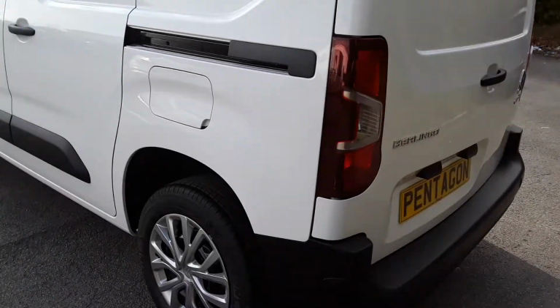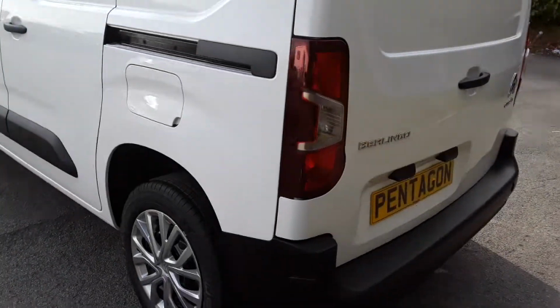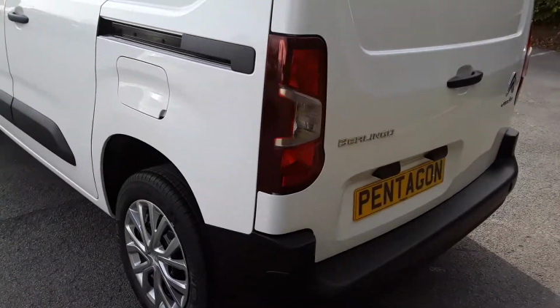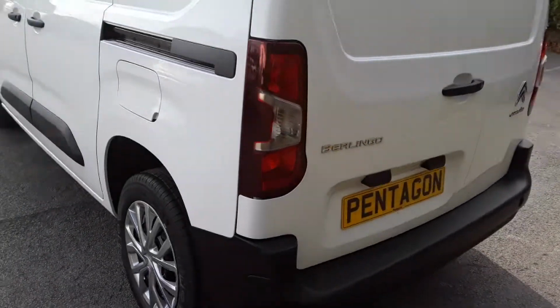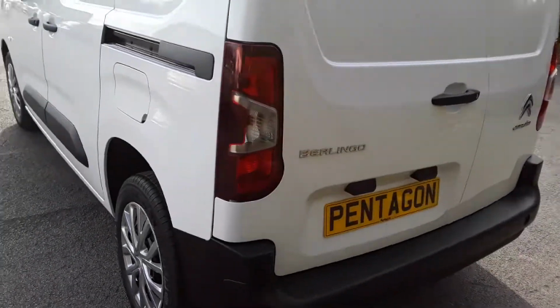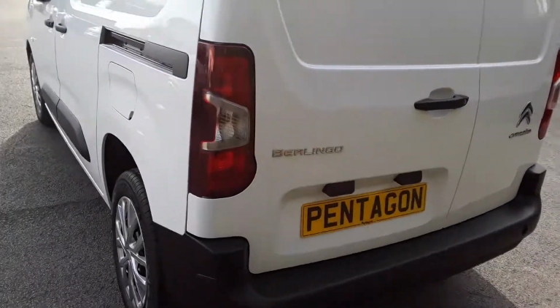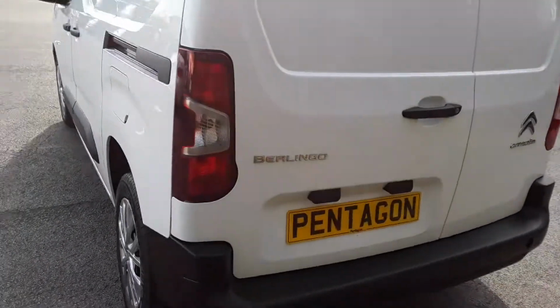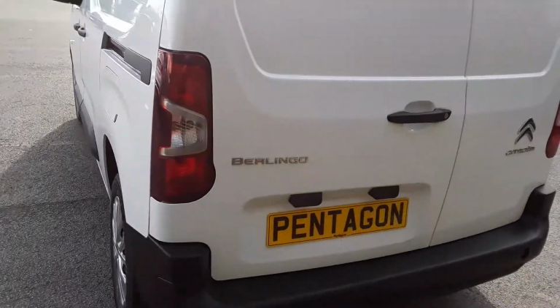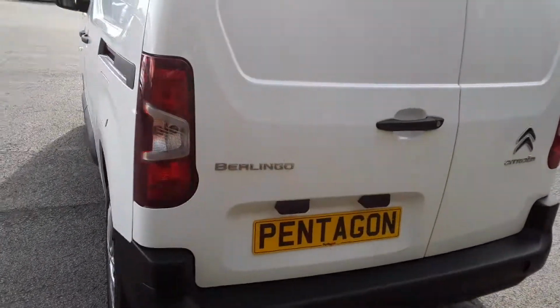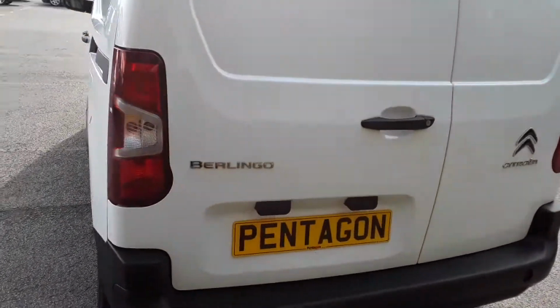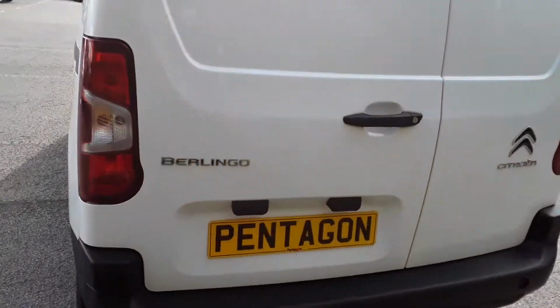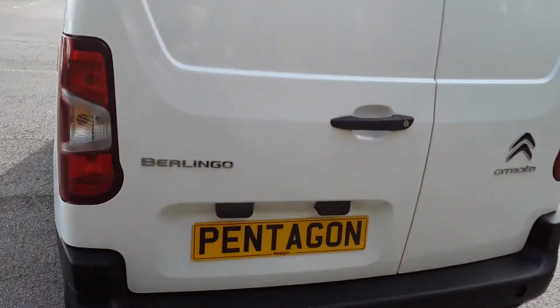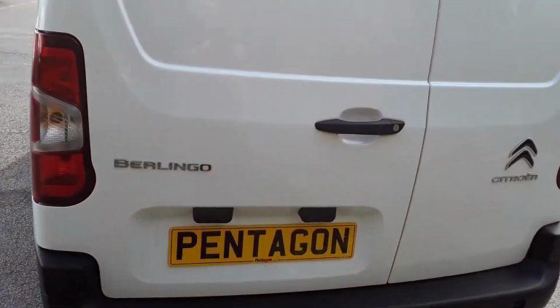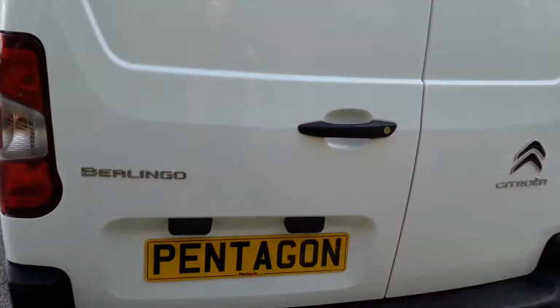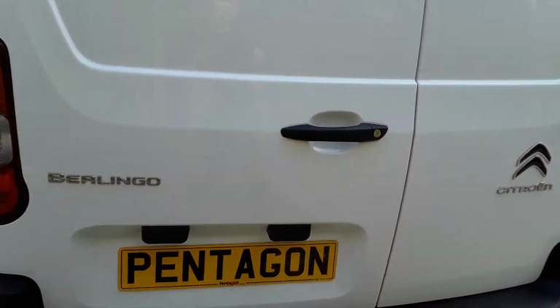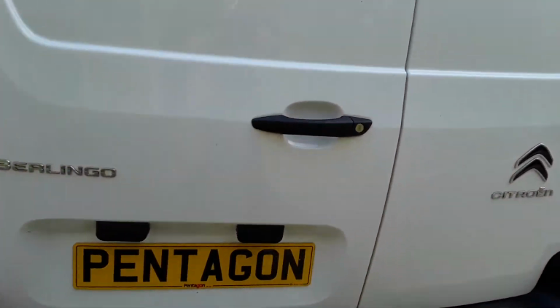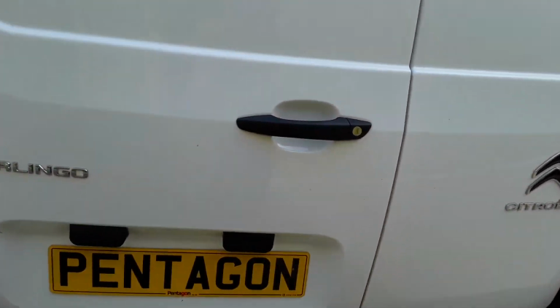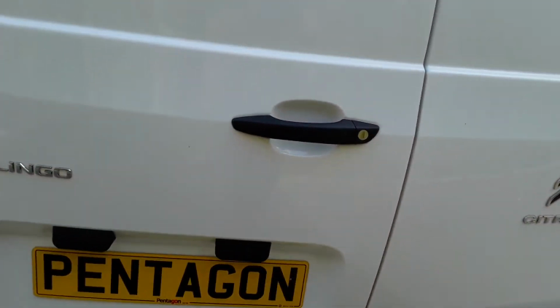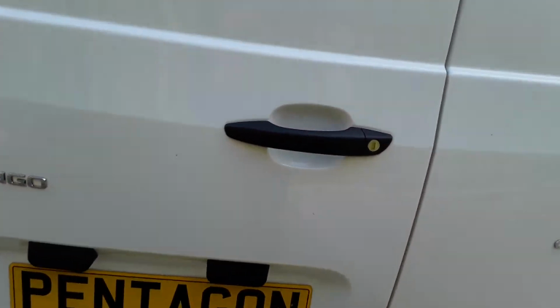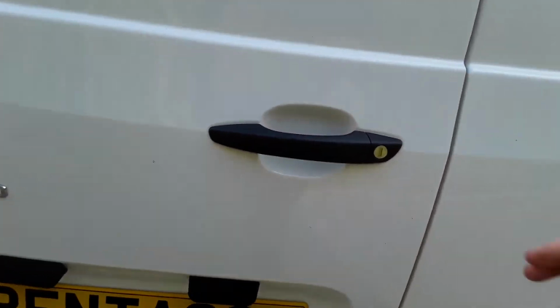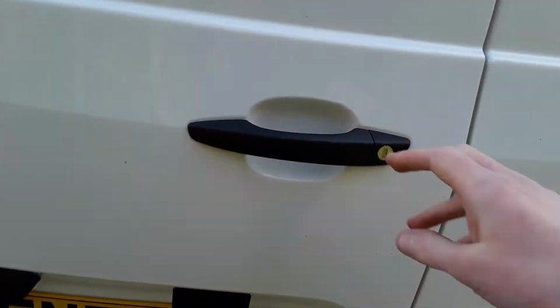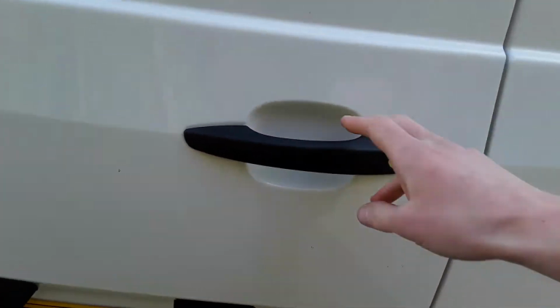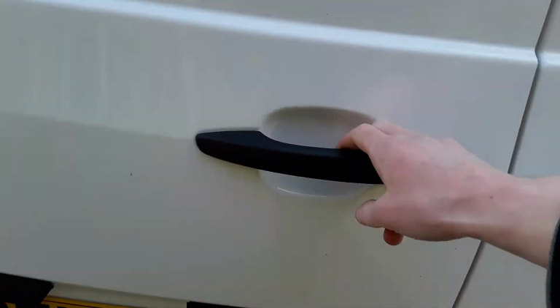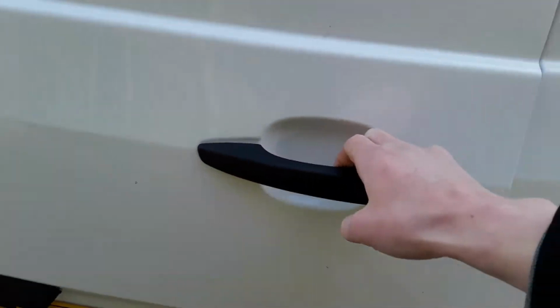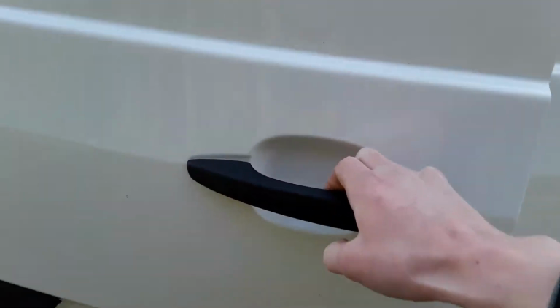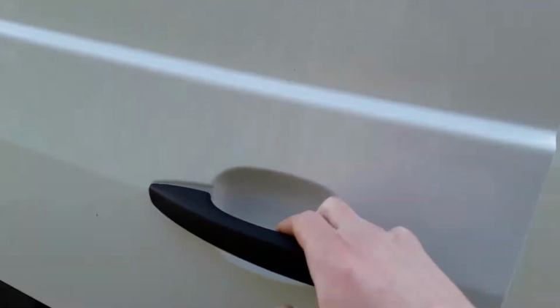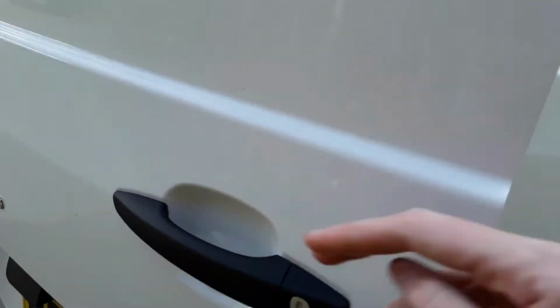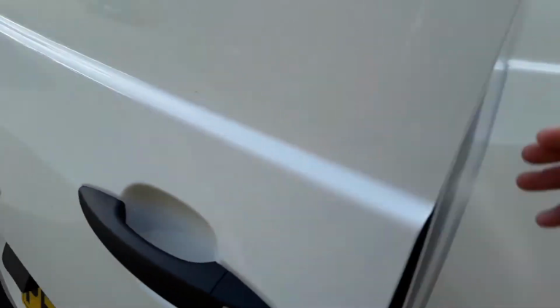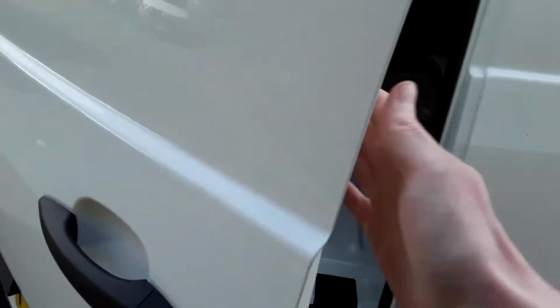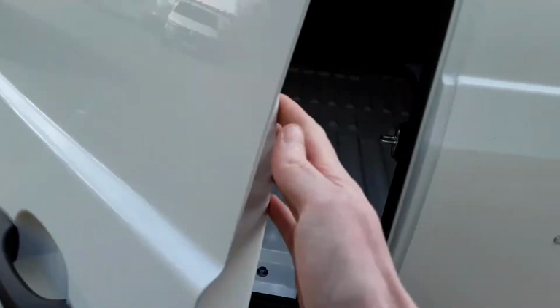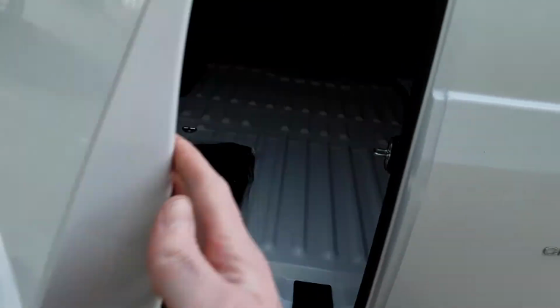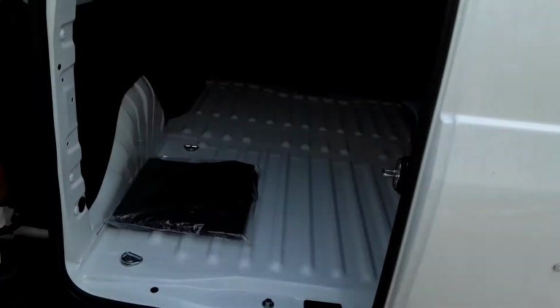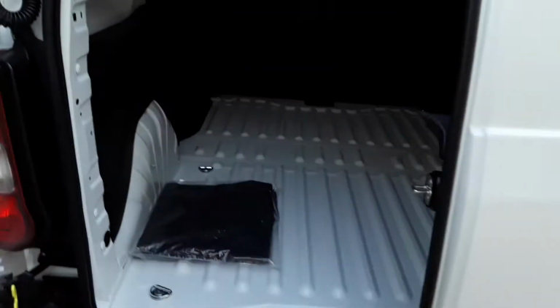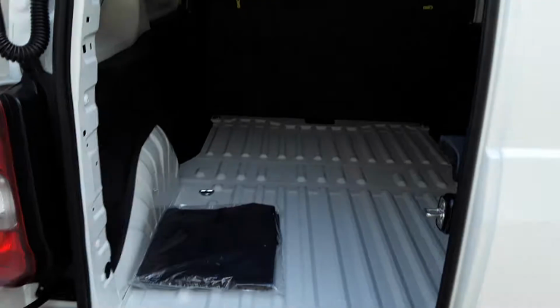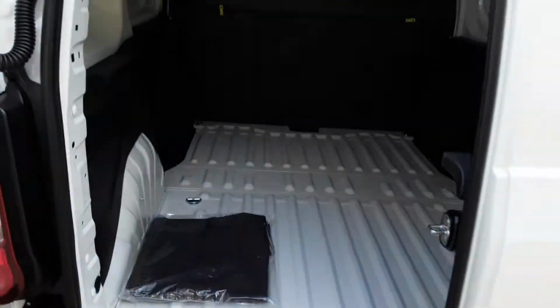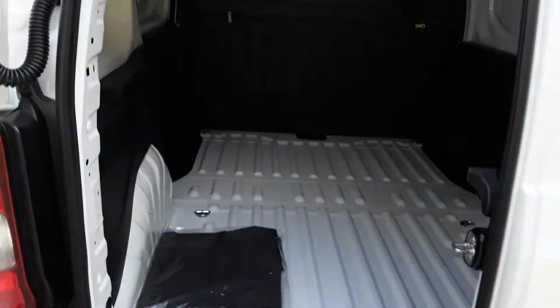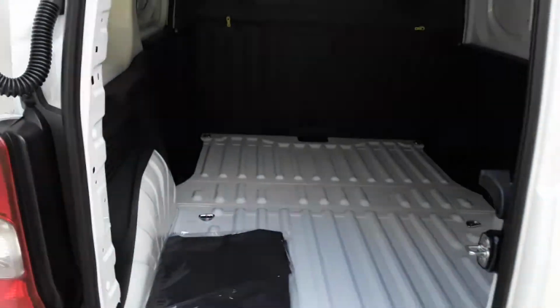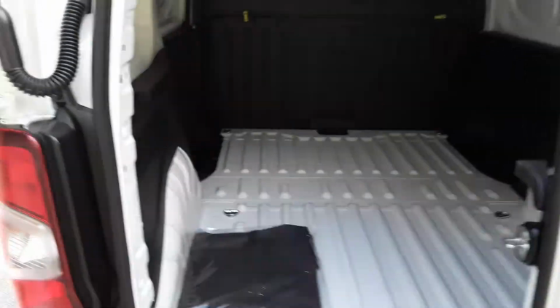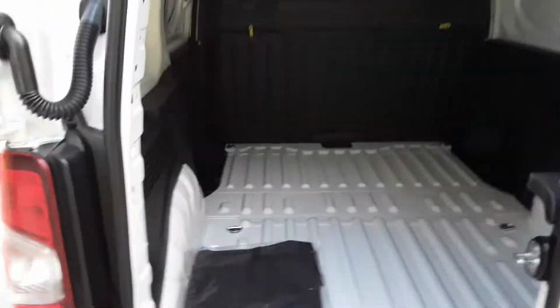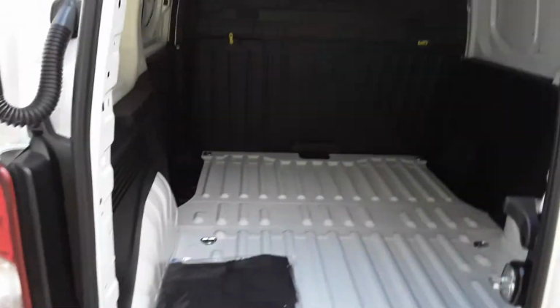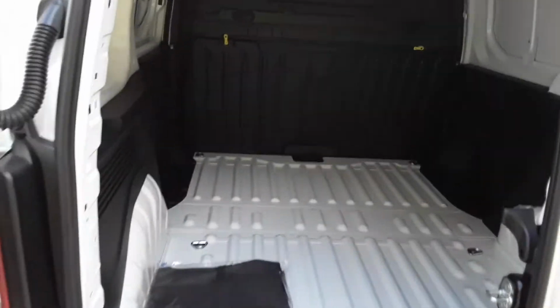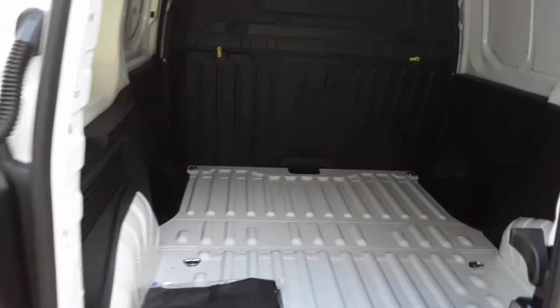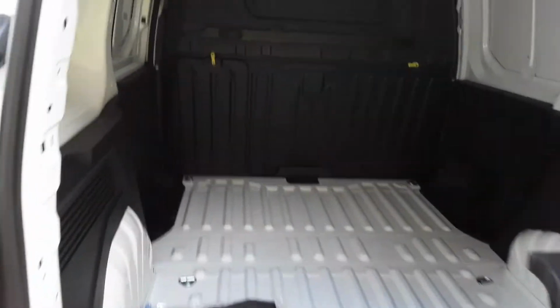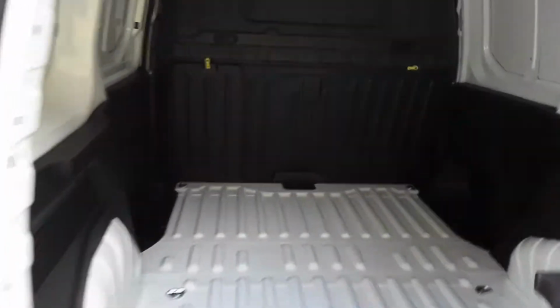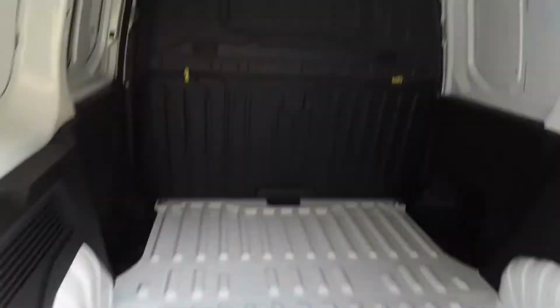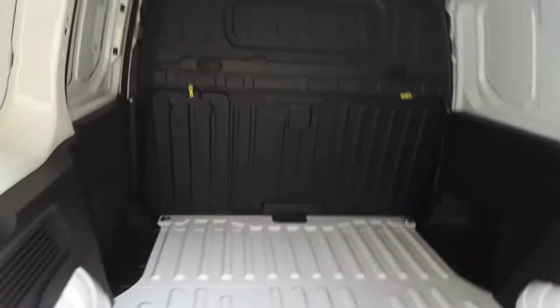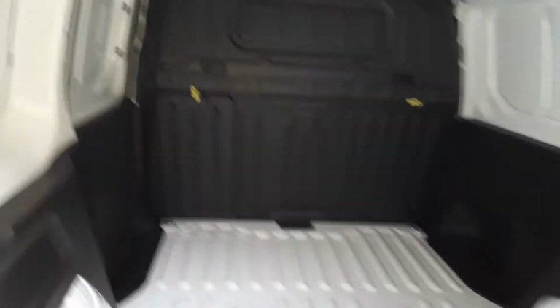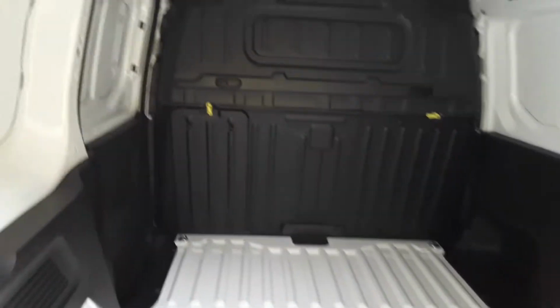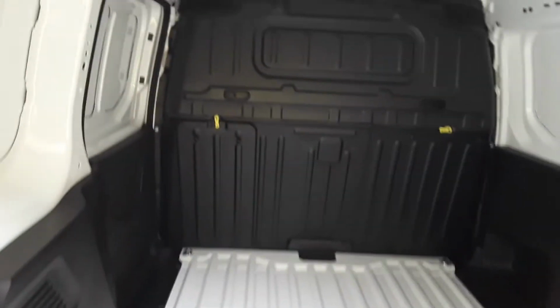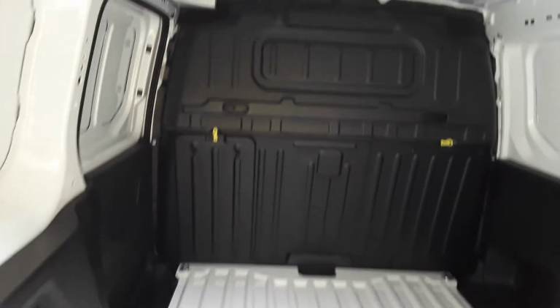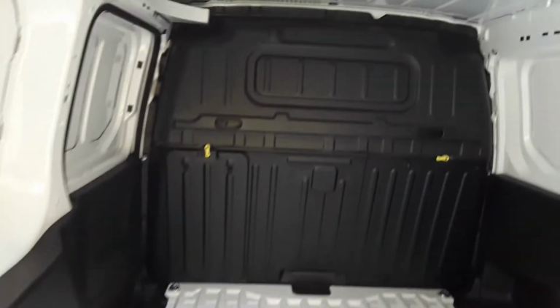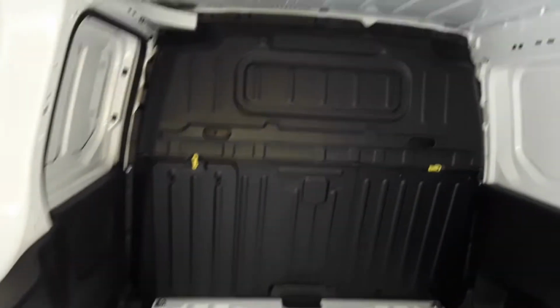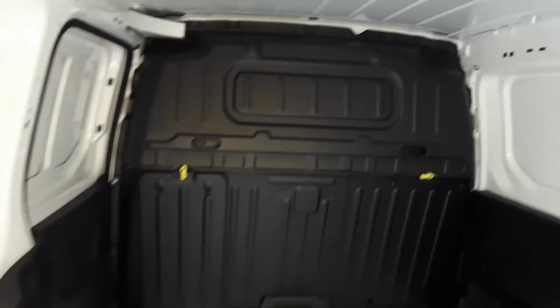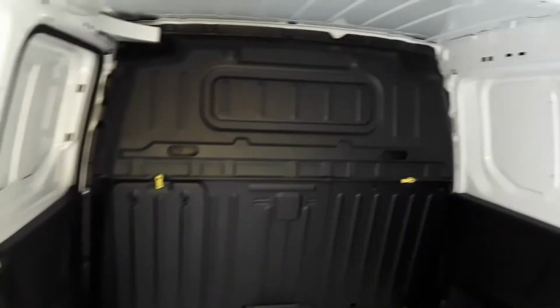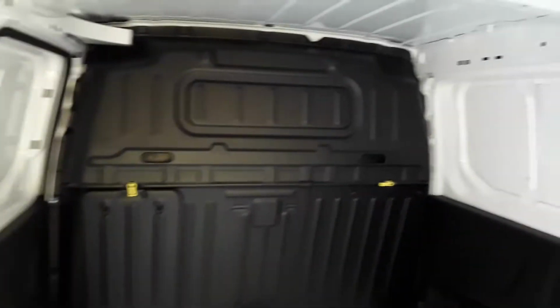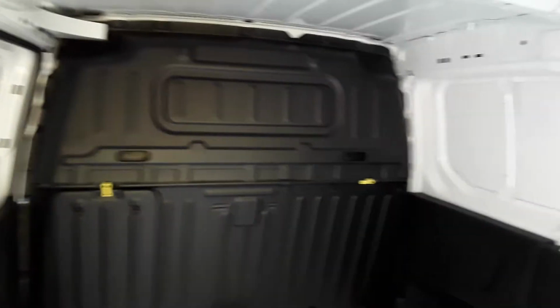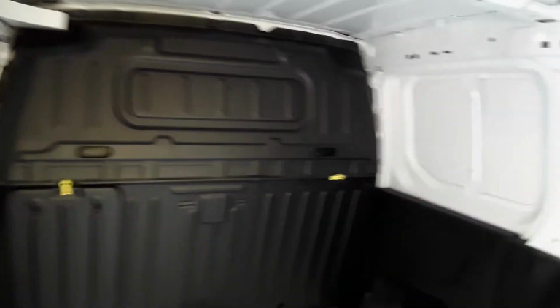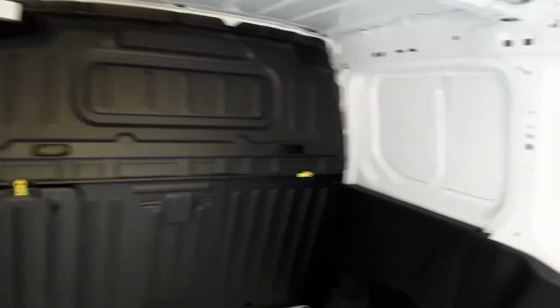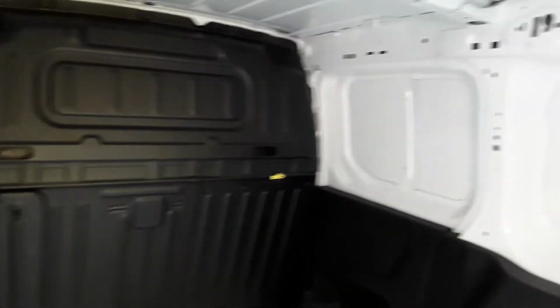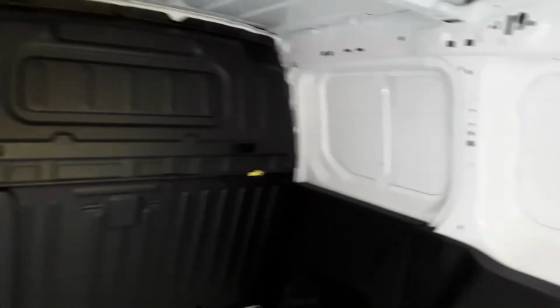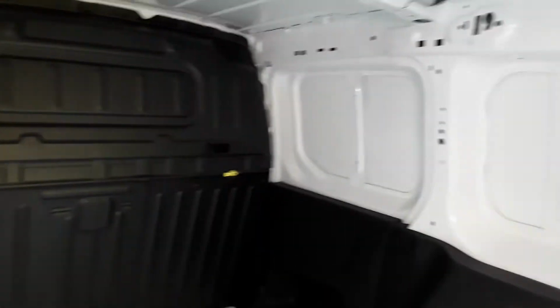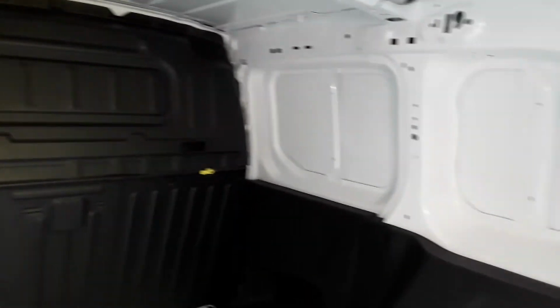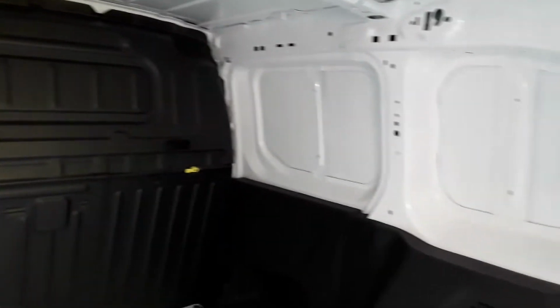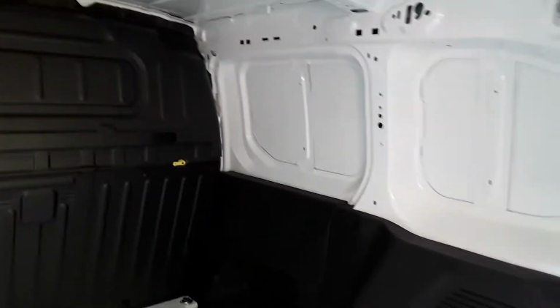We've got rear parking sensors. Ply lining is available at your convenience.